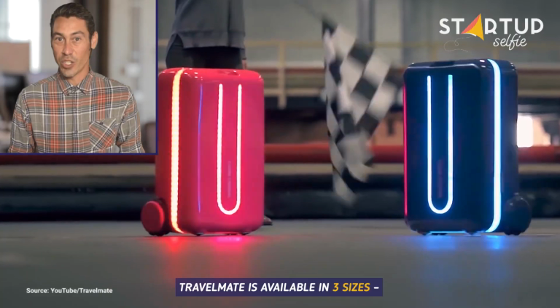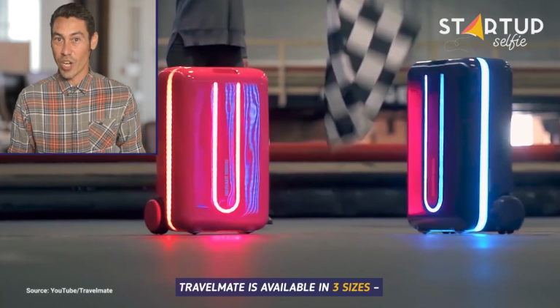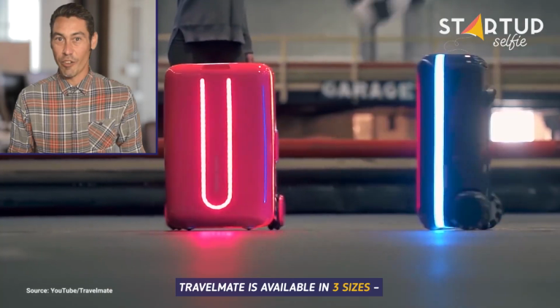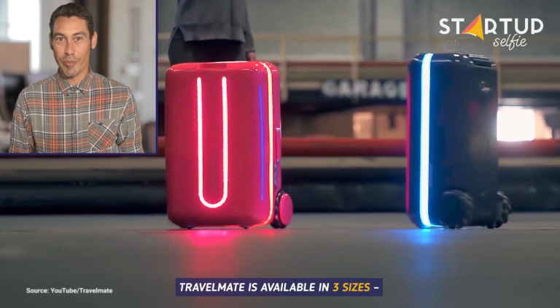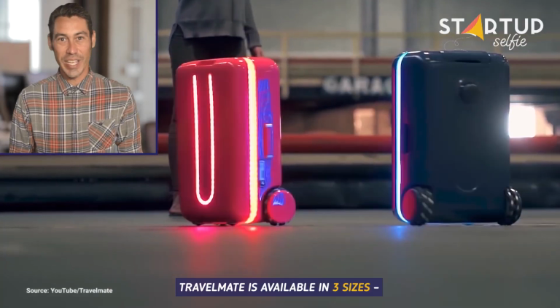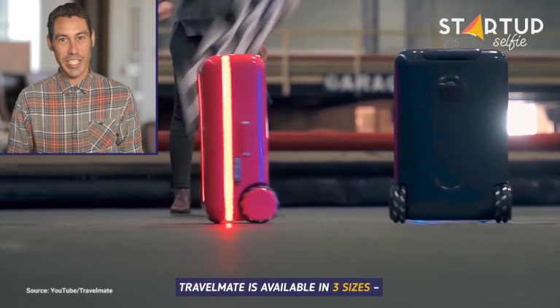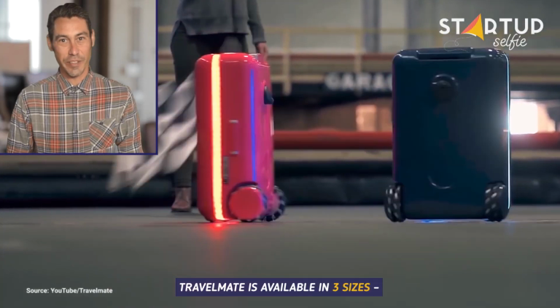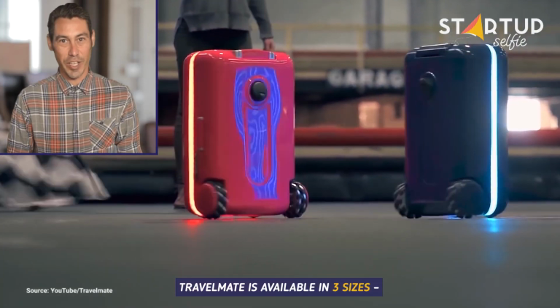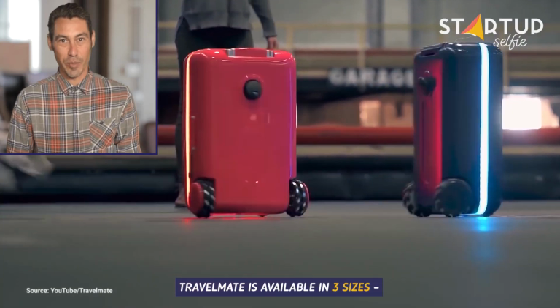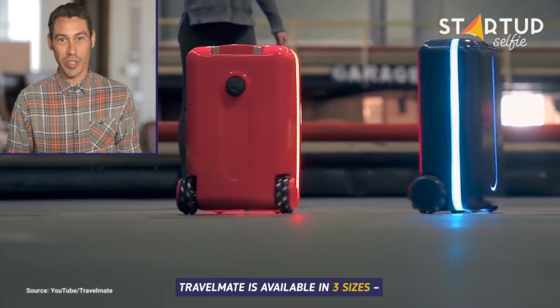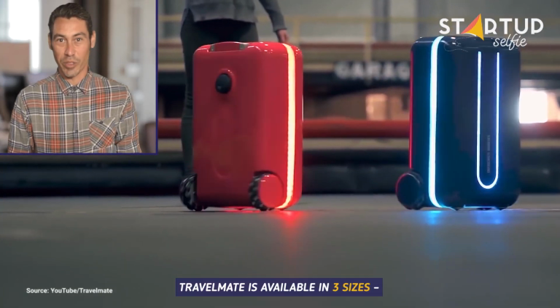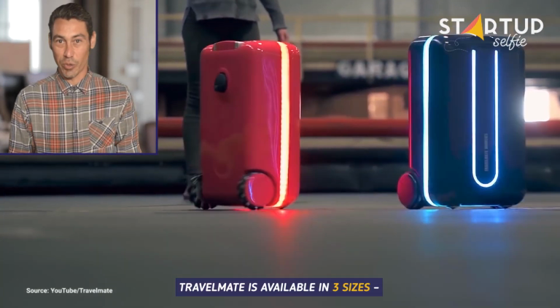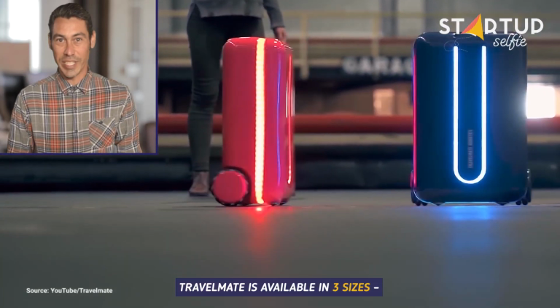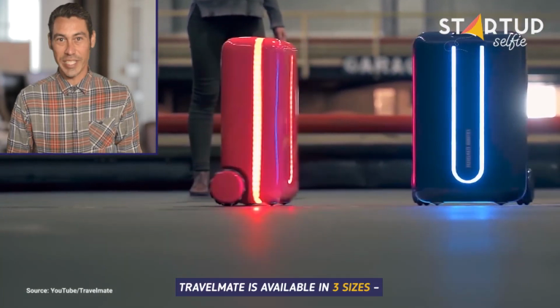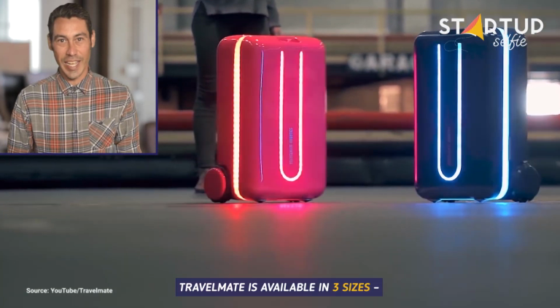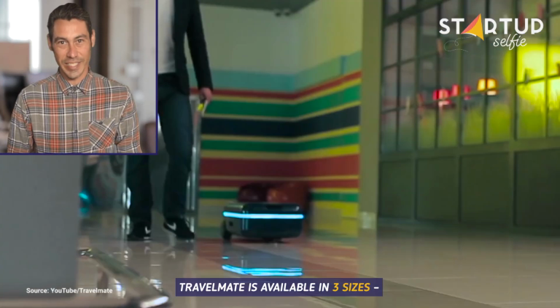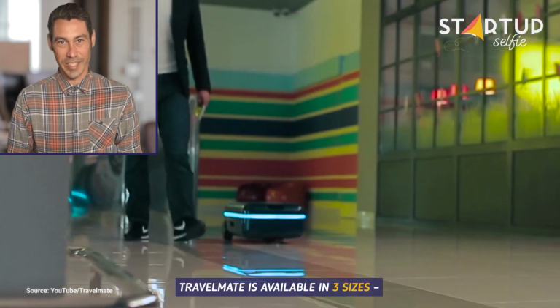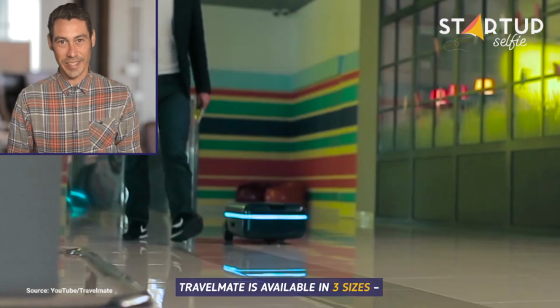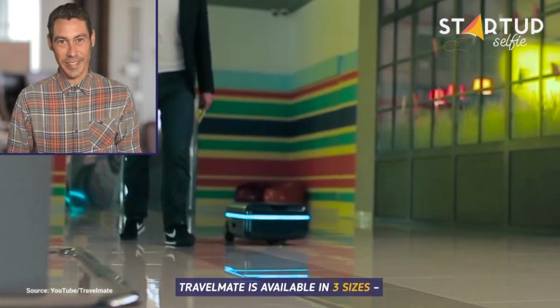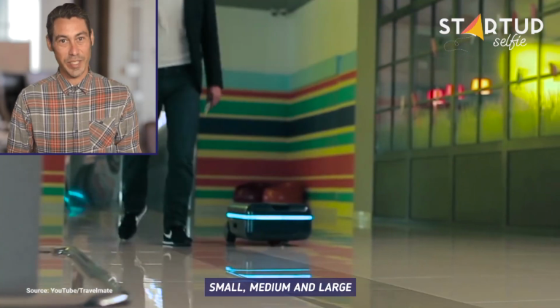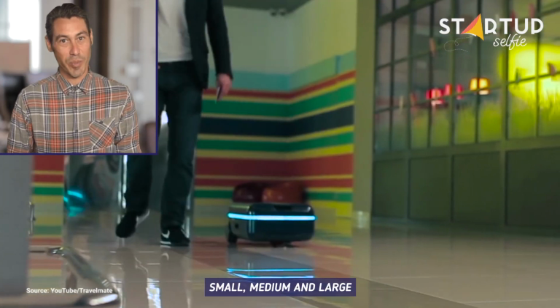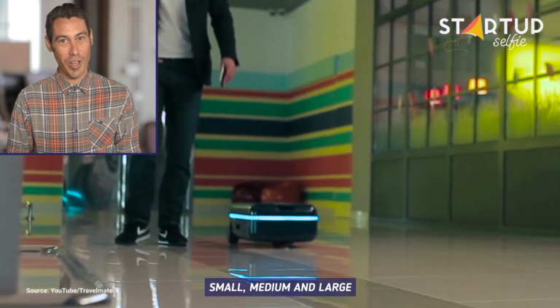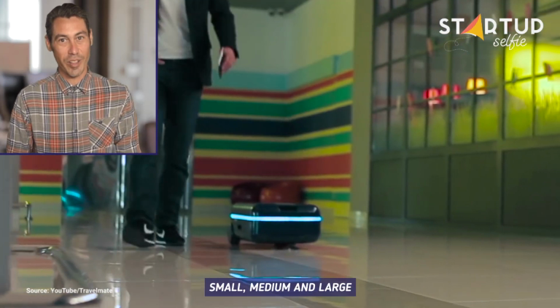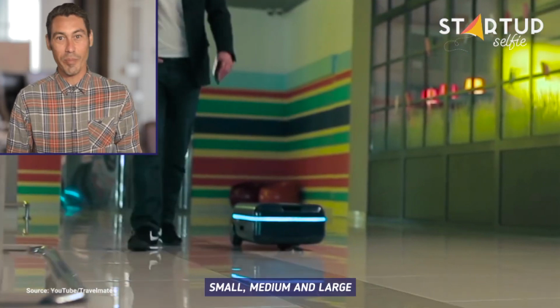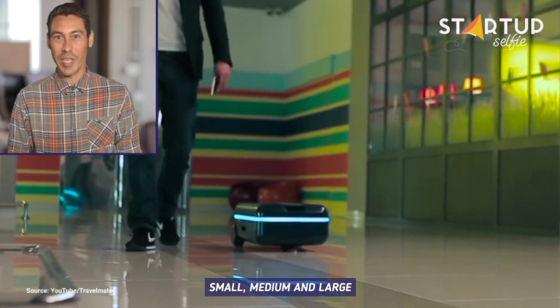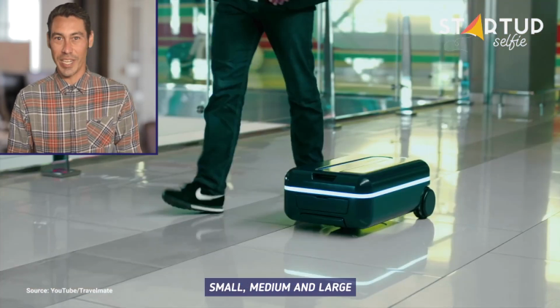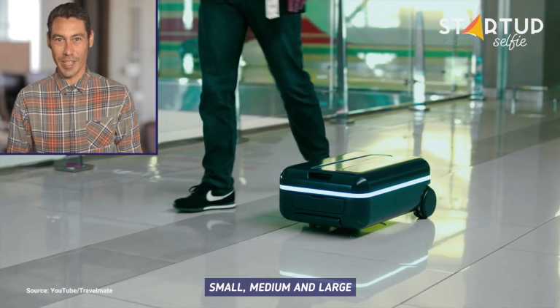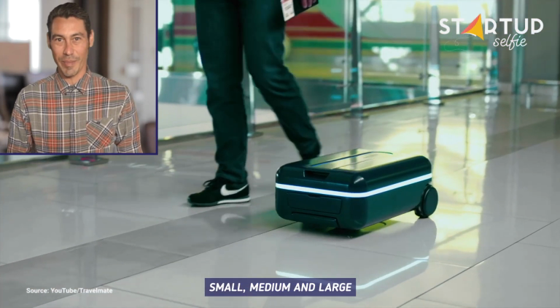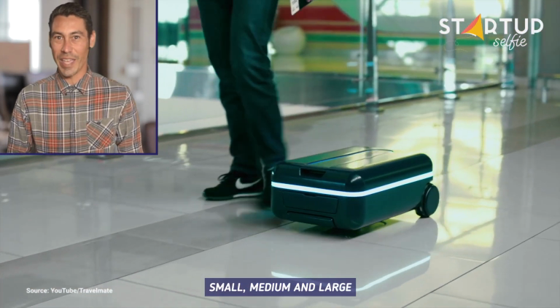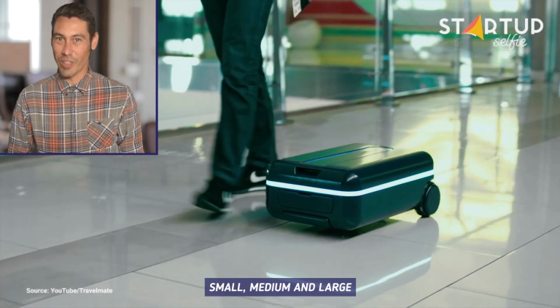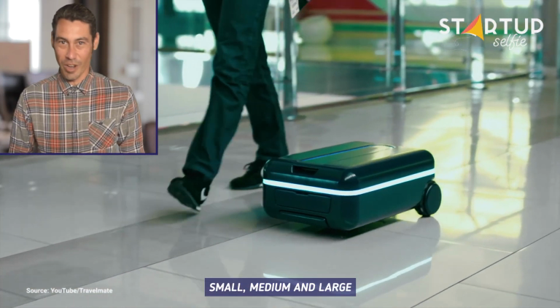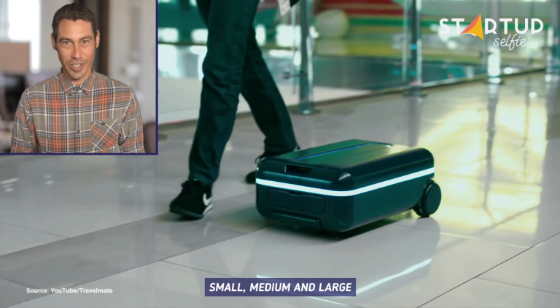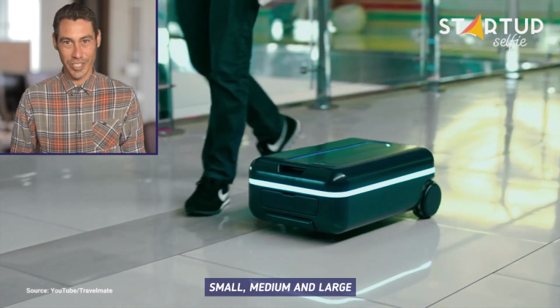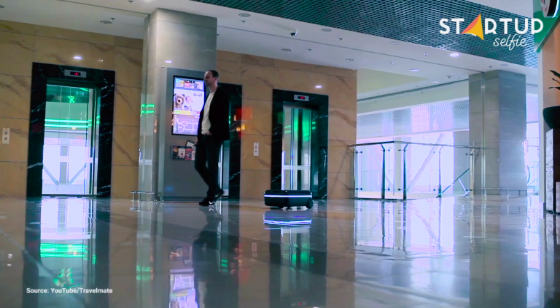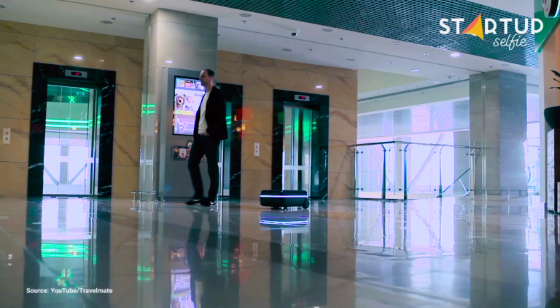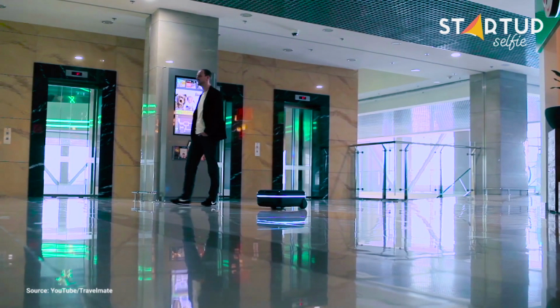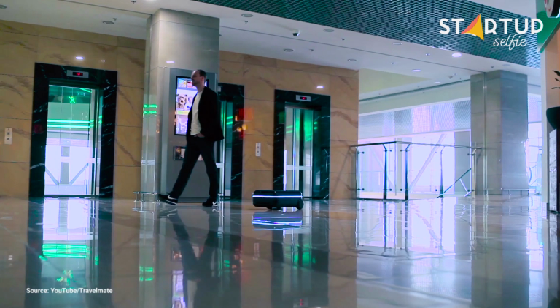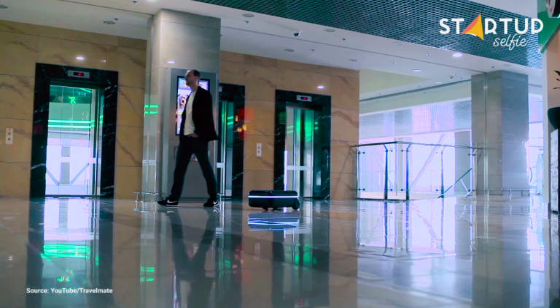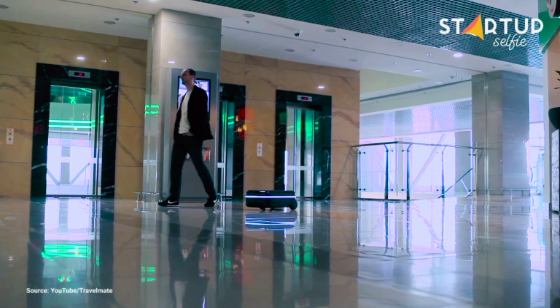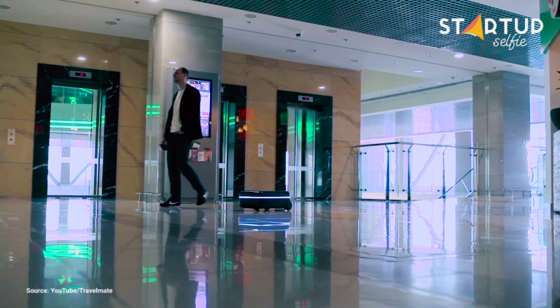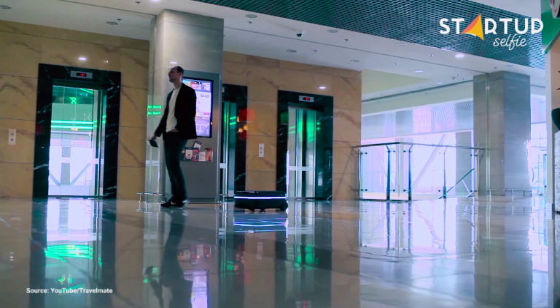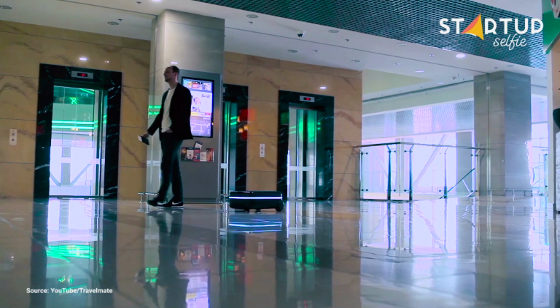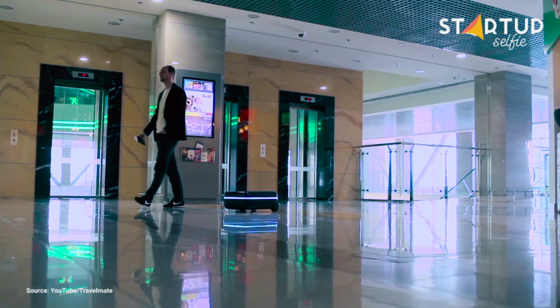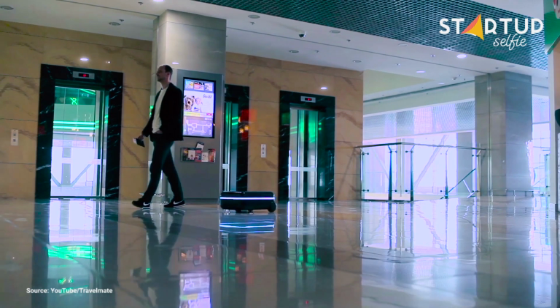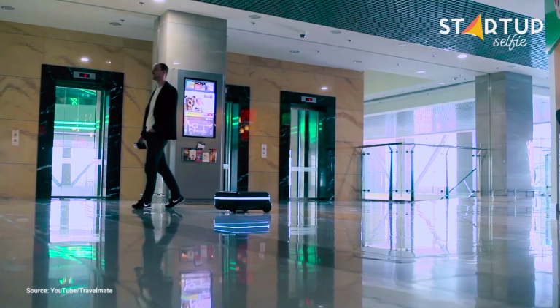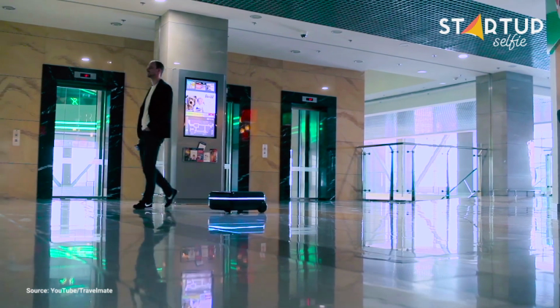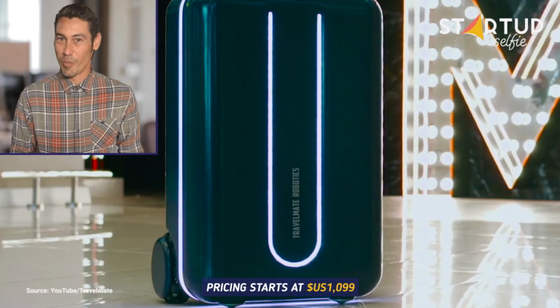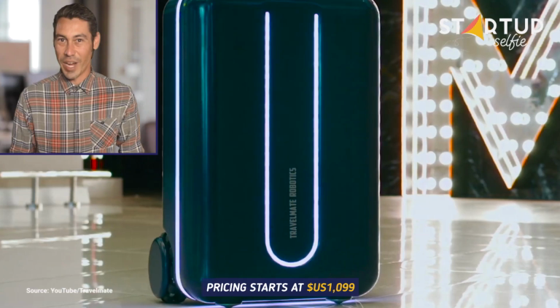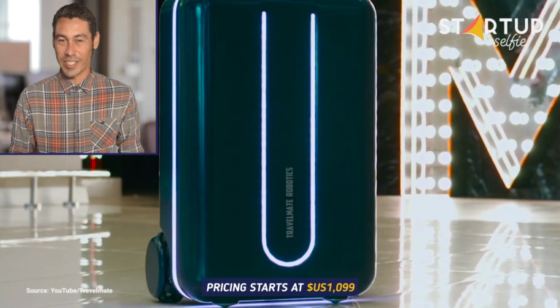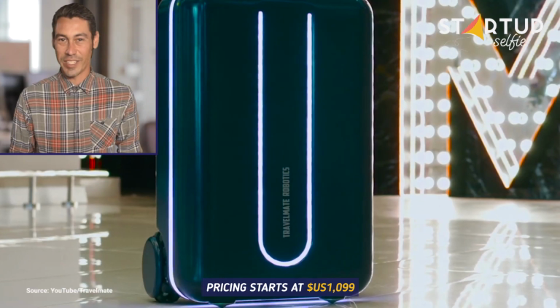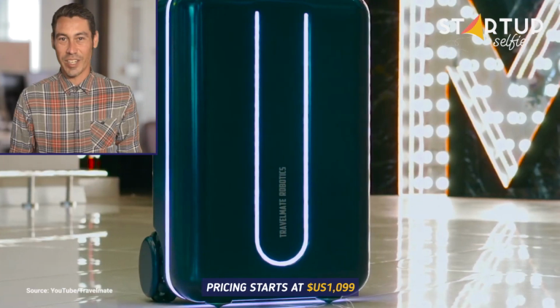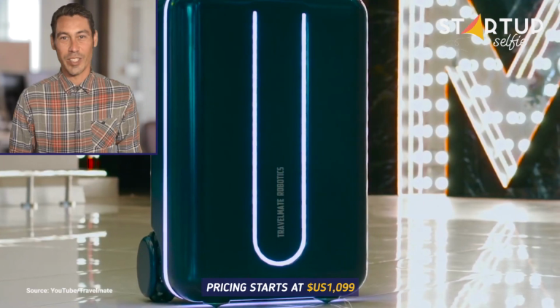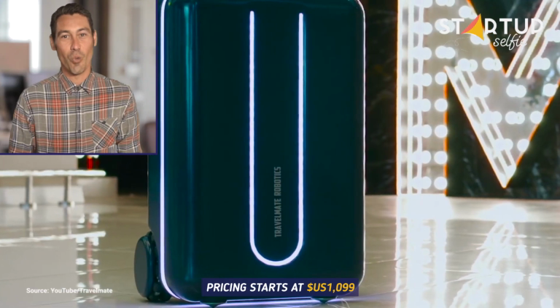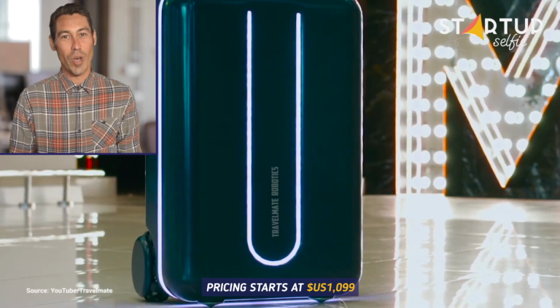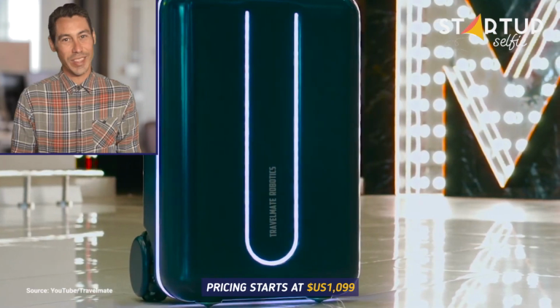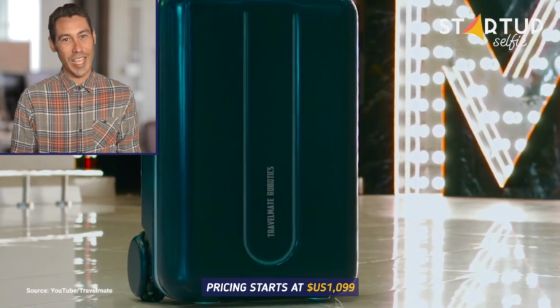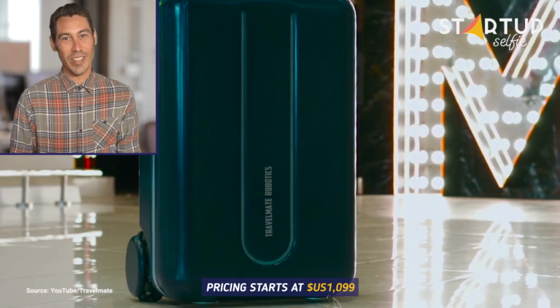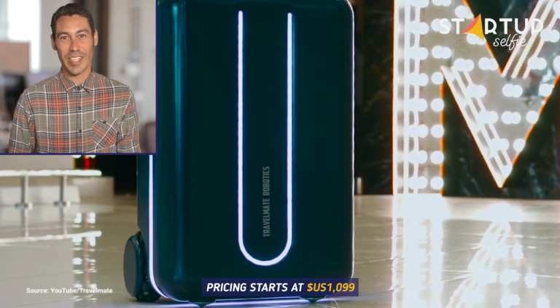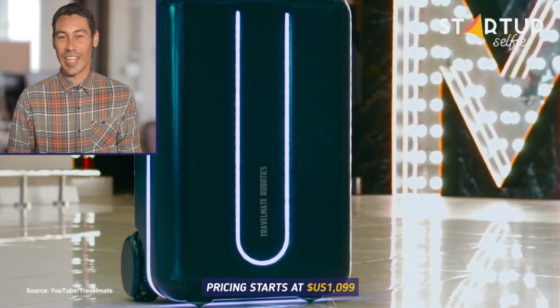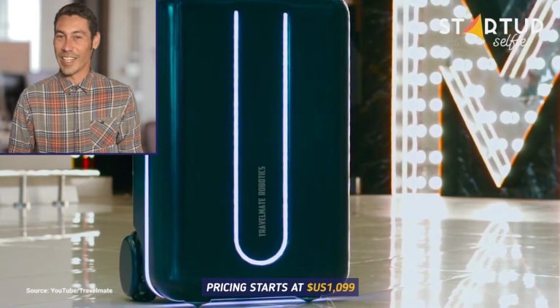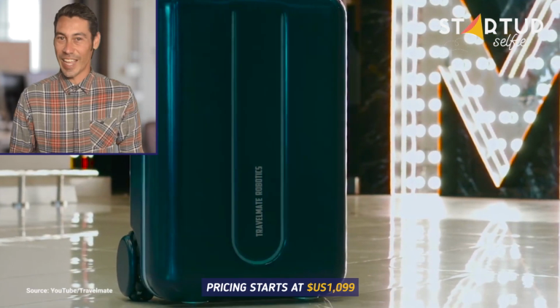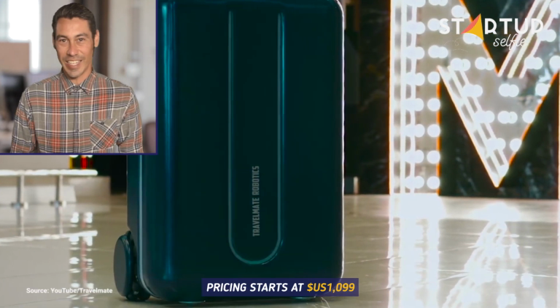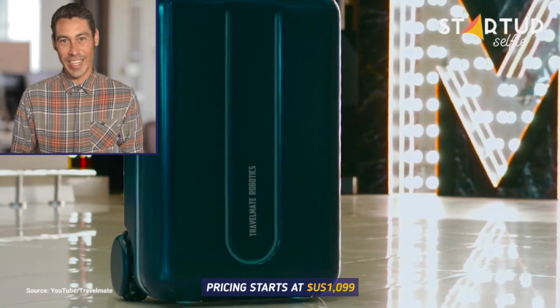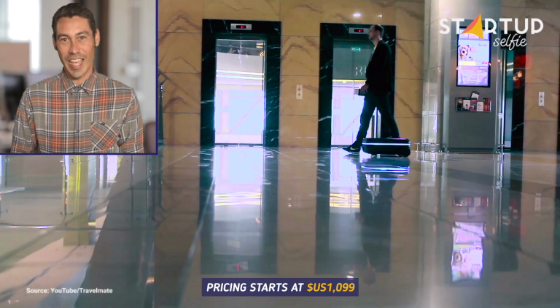Travelmate is available in three sizes: small, medium, and large. Pricing starts at $1,099.